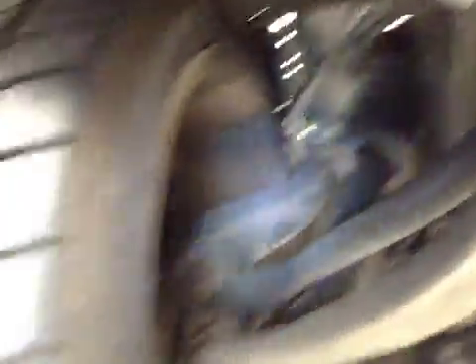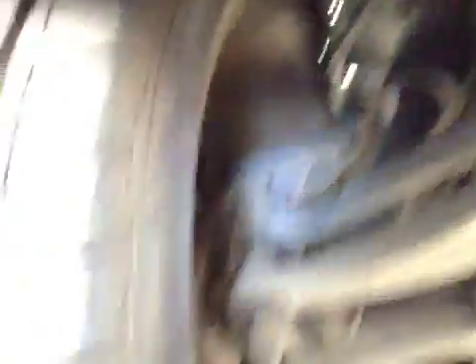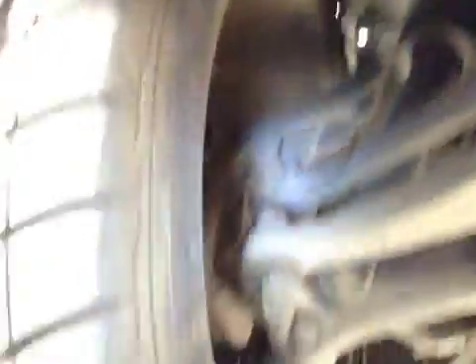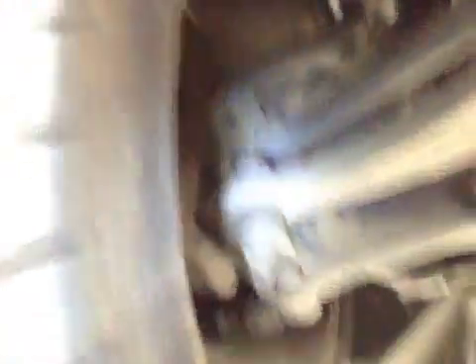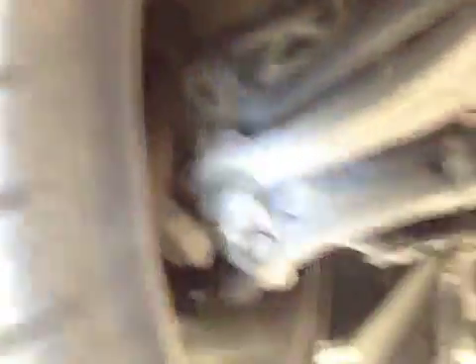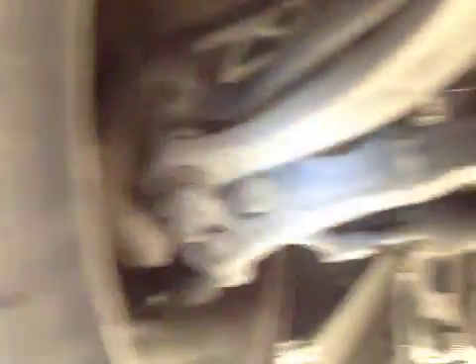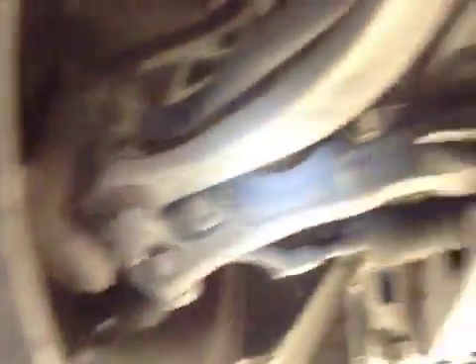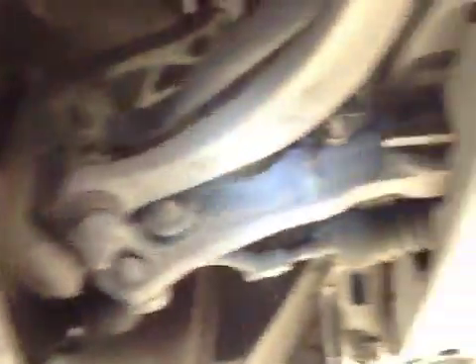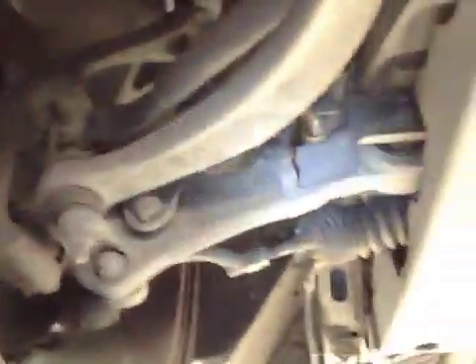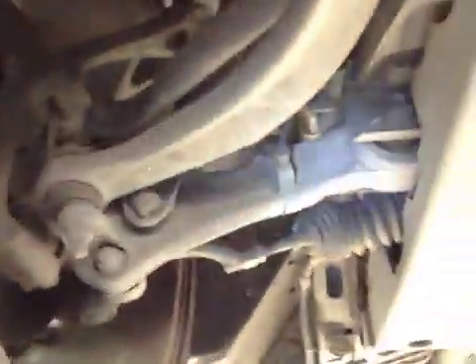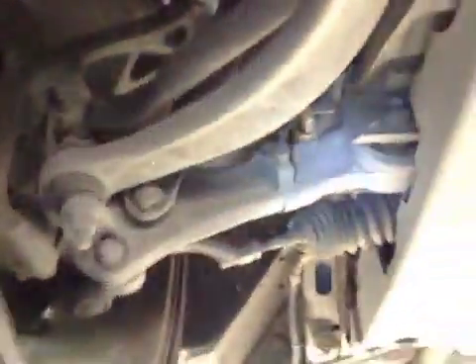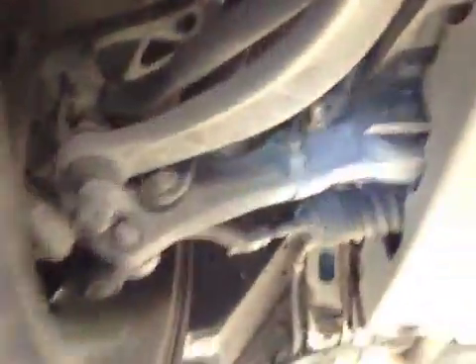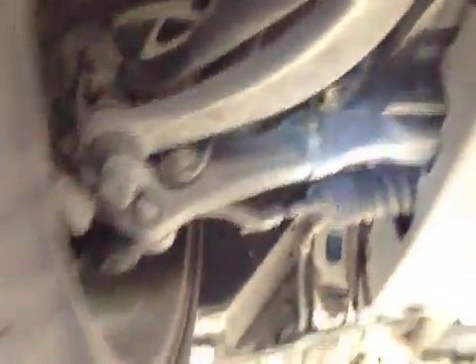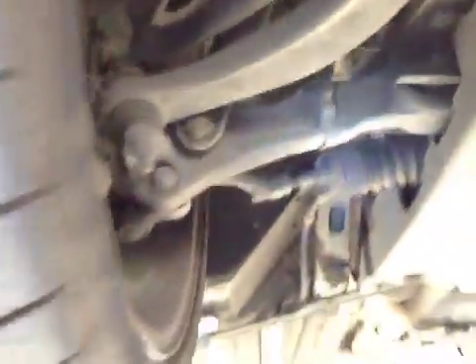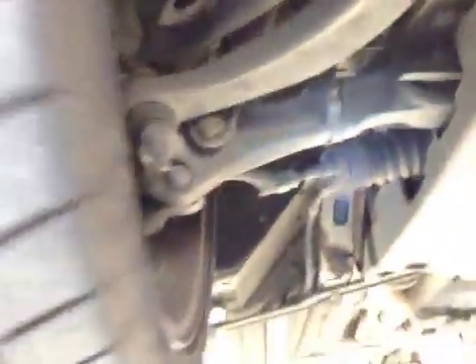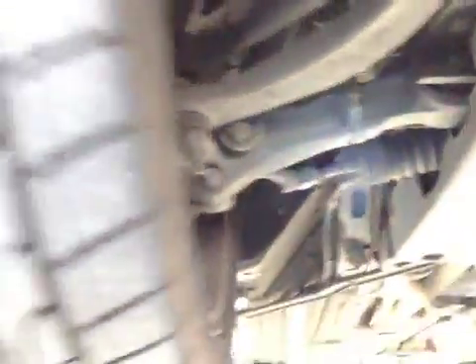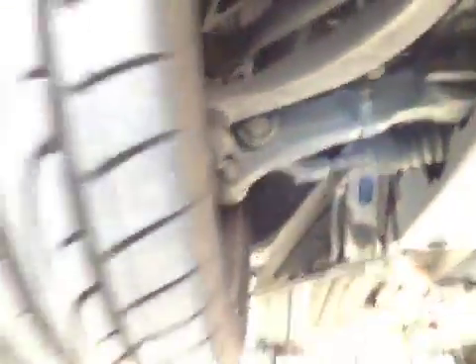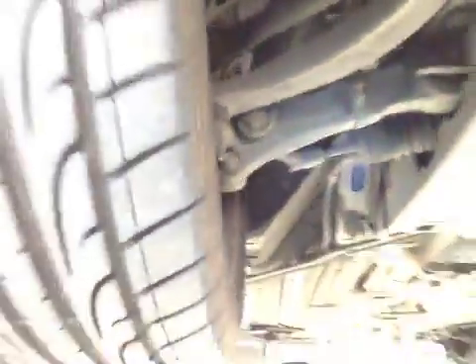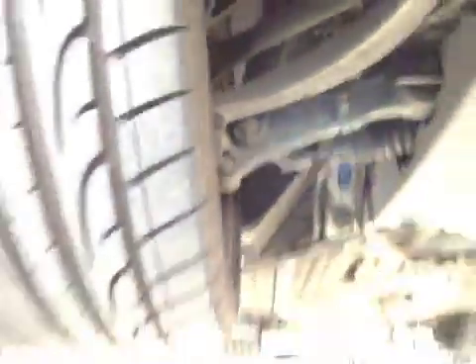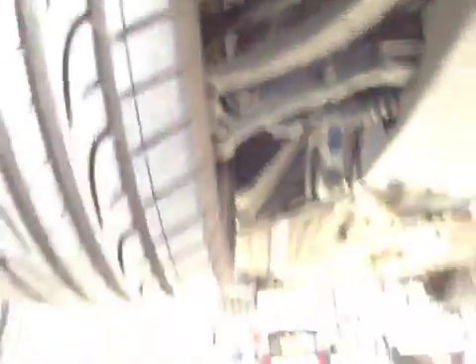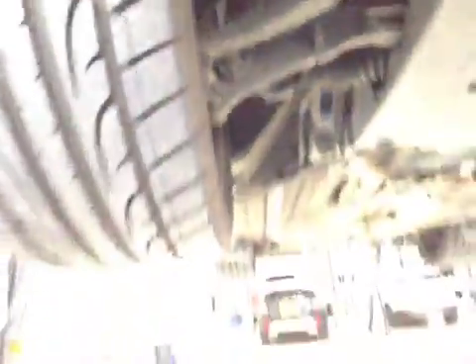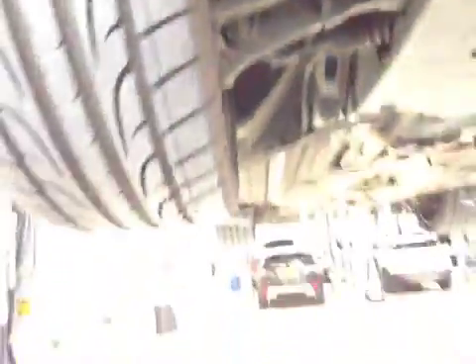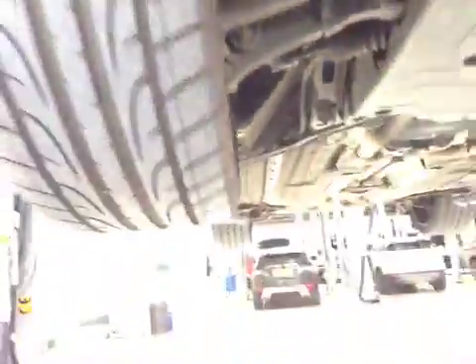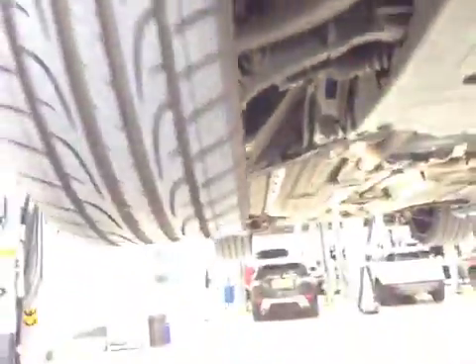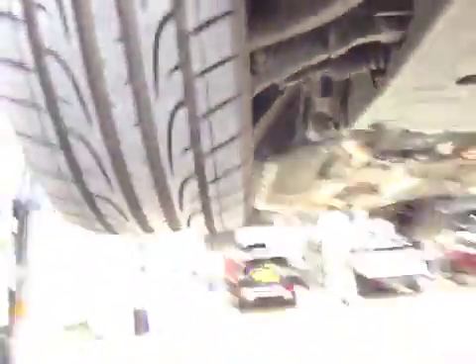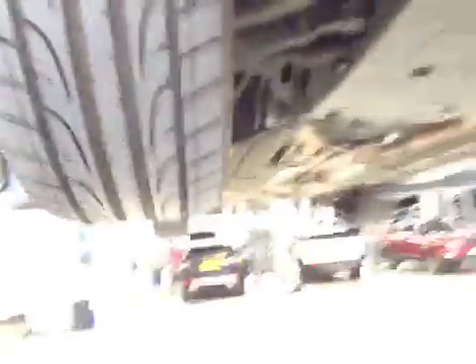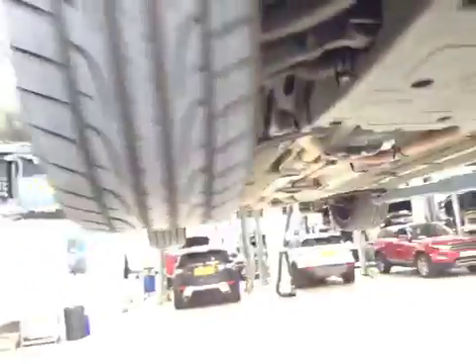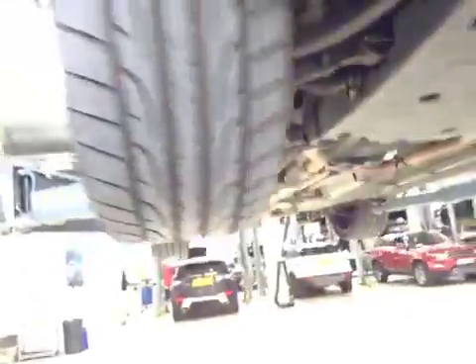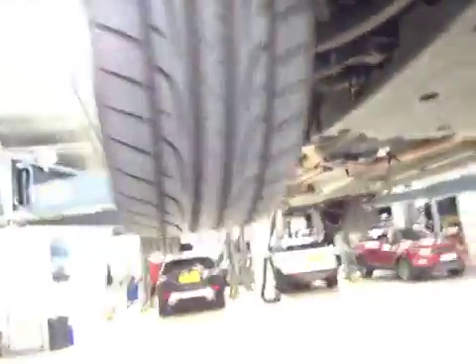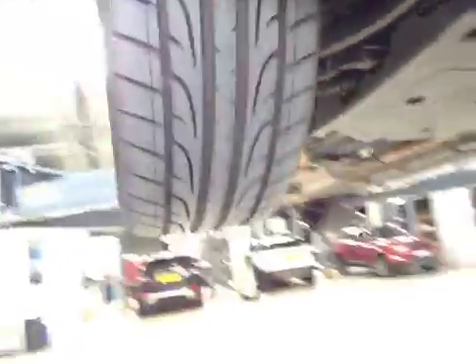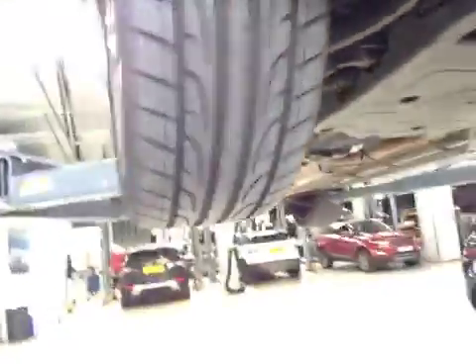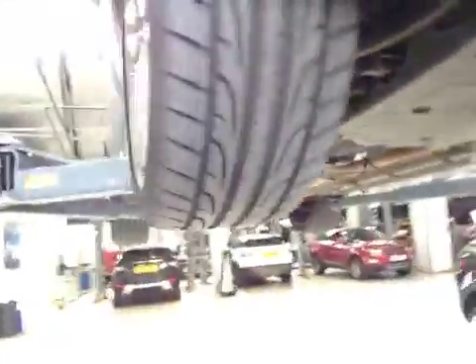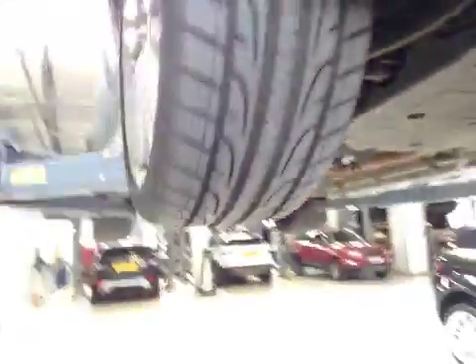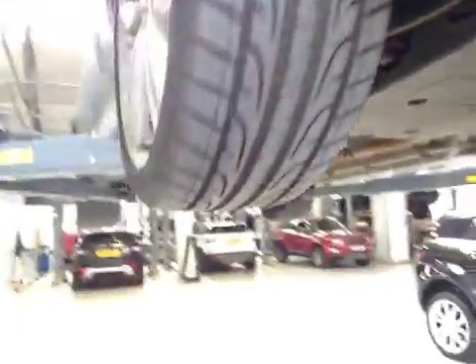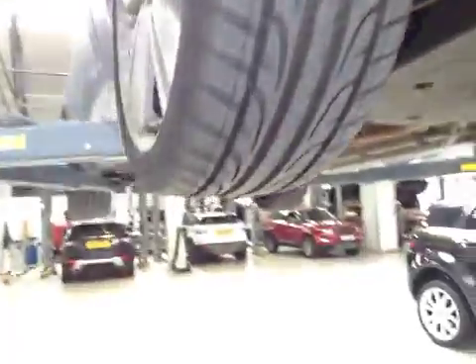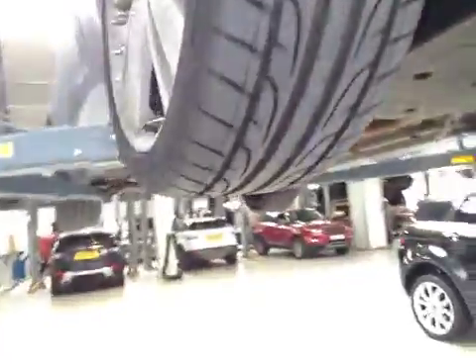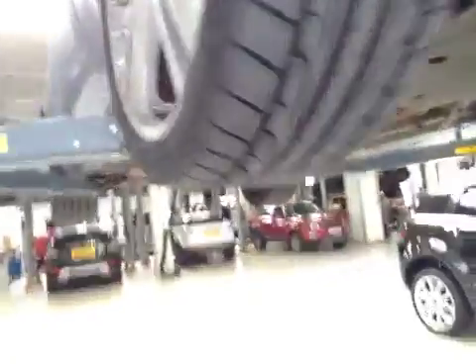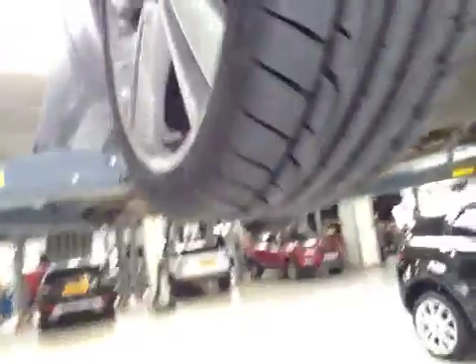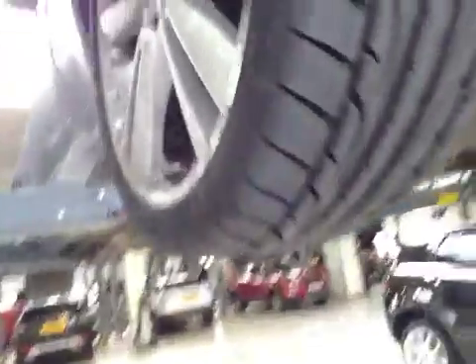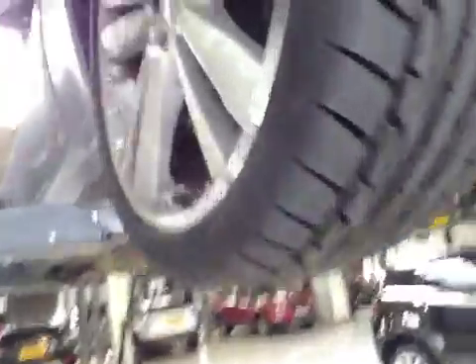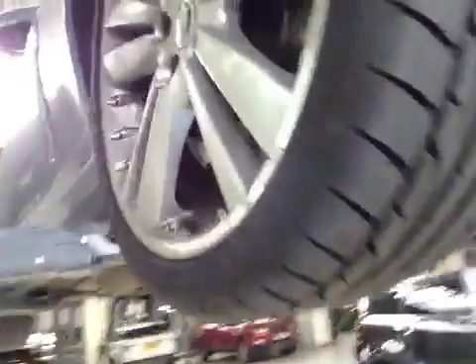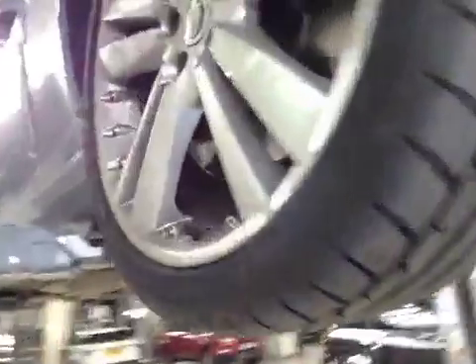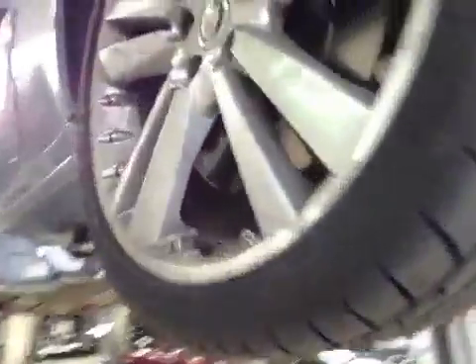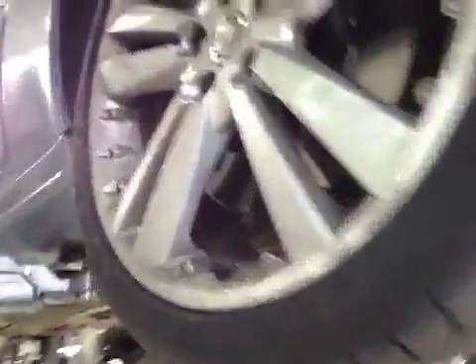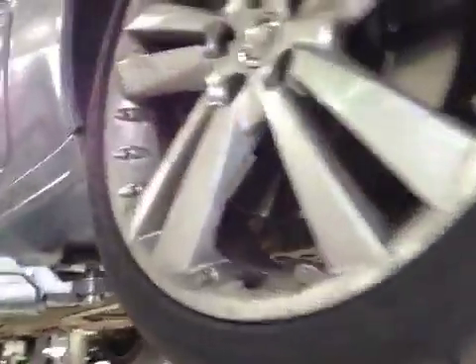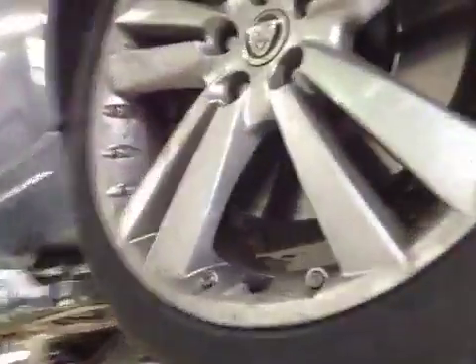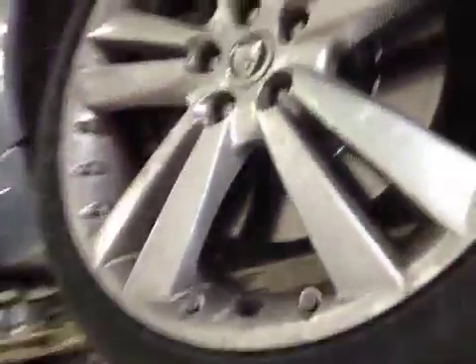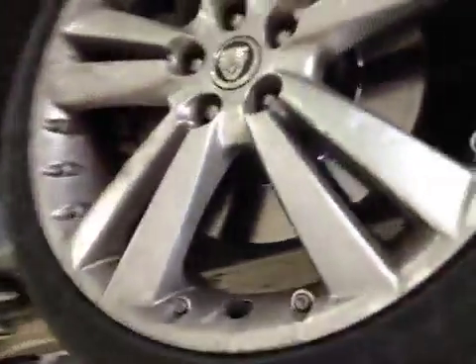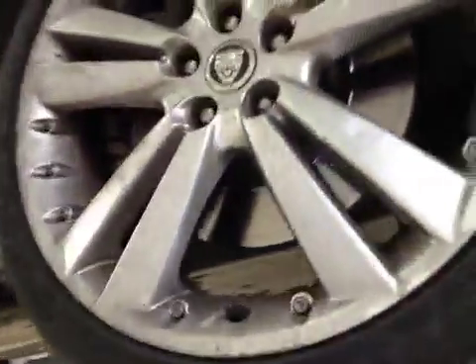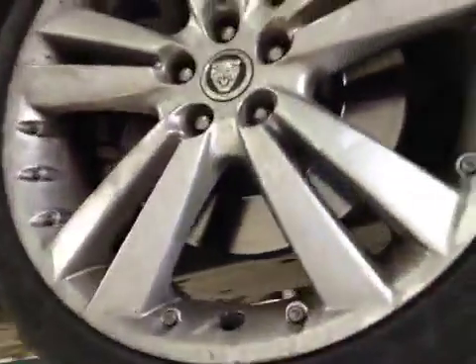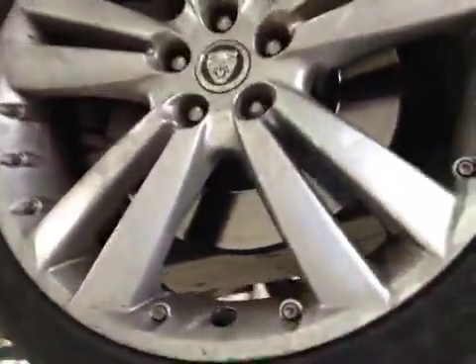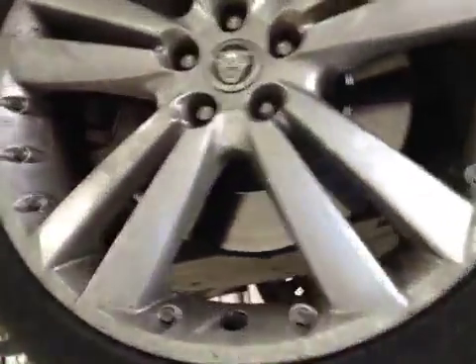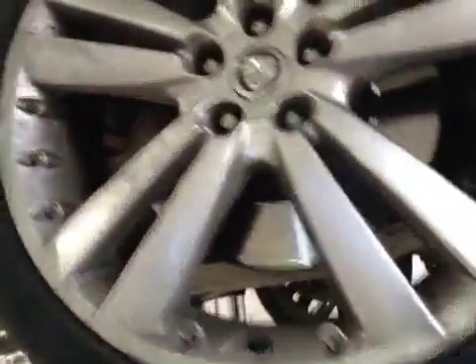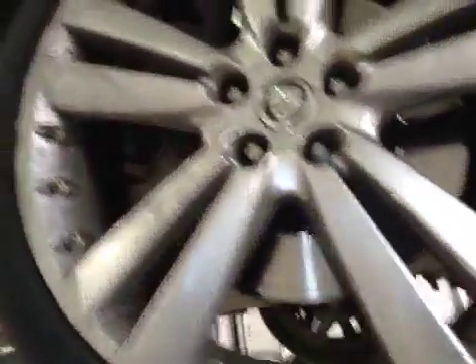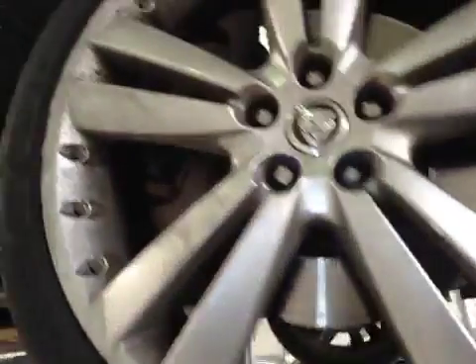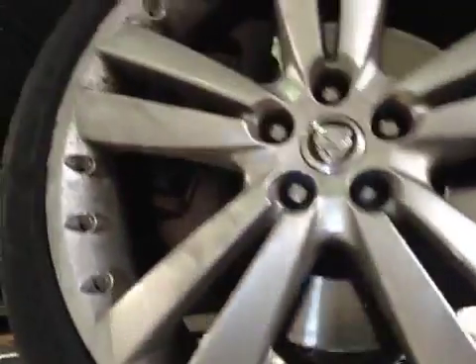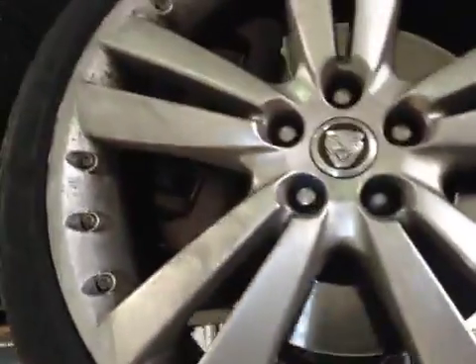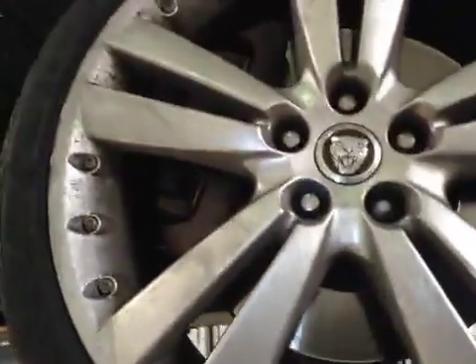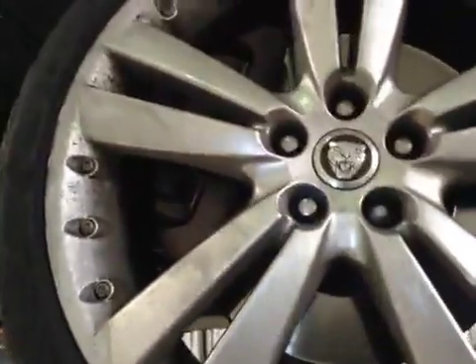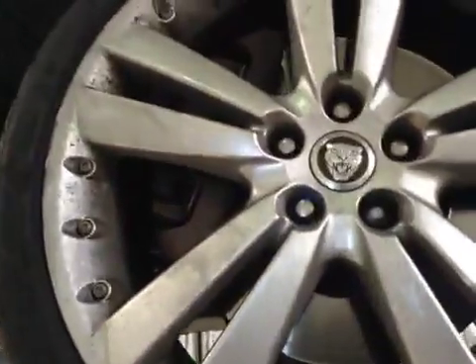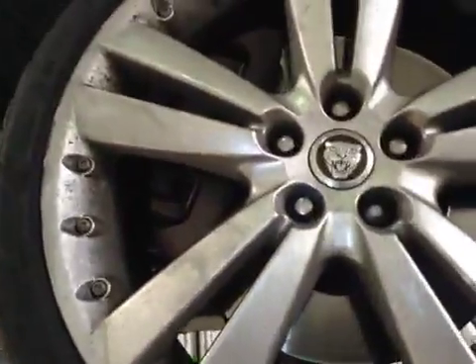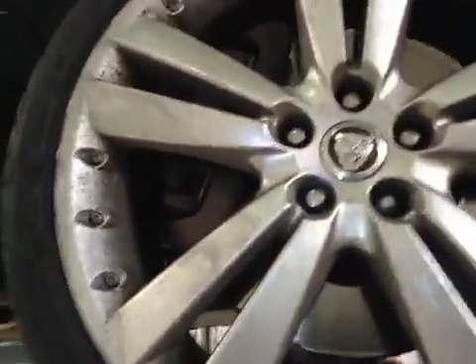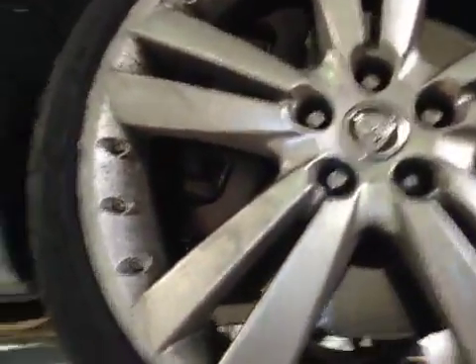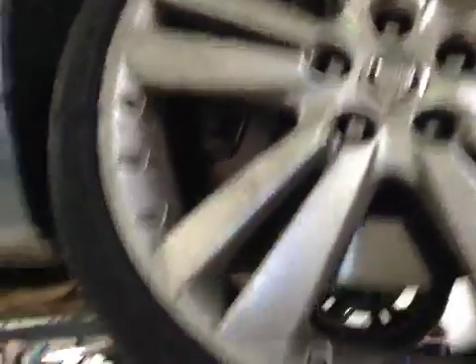Rest of the offside front suspension is good. Offside front tyre tread and sidewalls are good. Offside front brake discs and pads are both good.